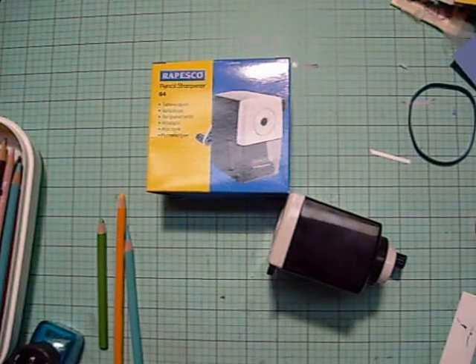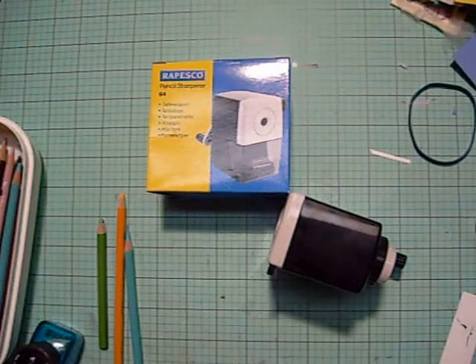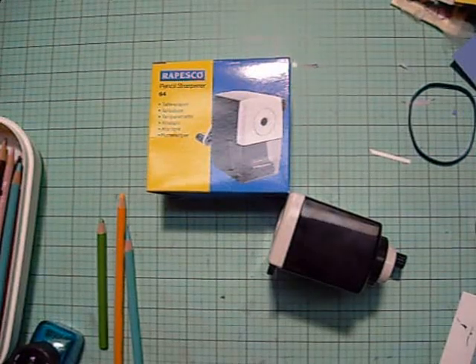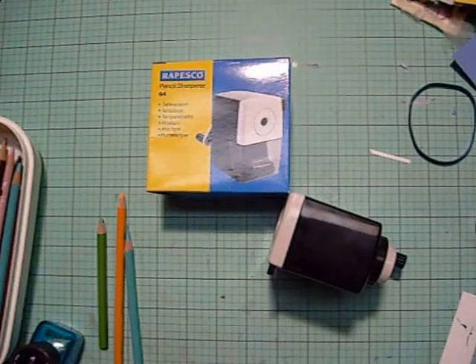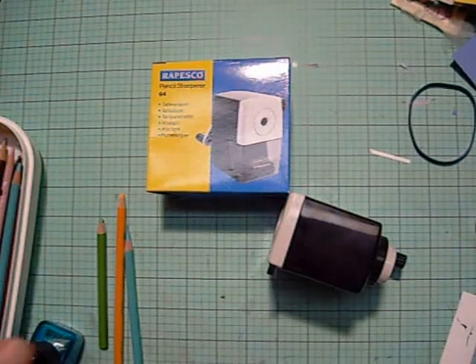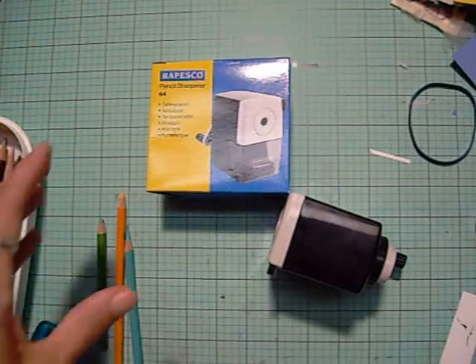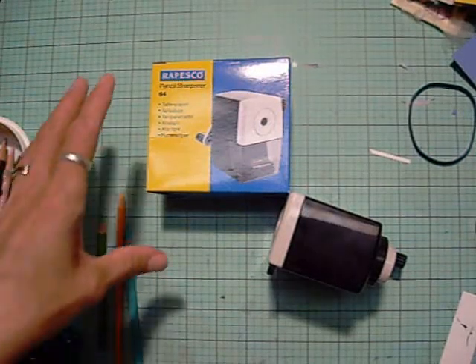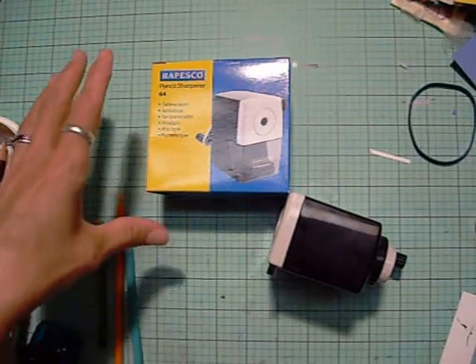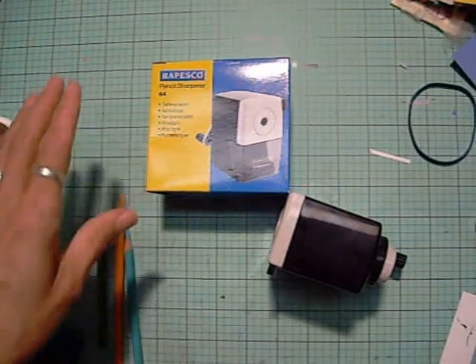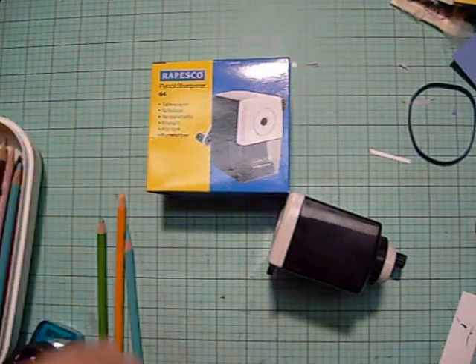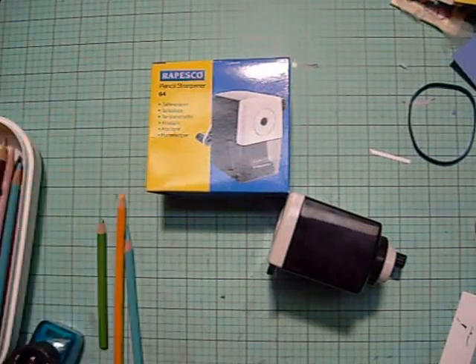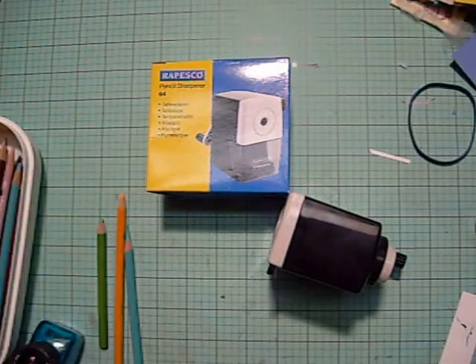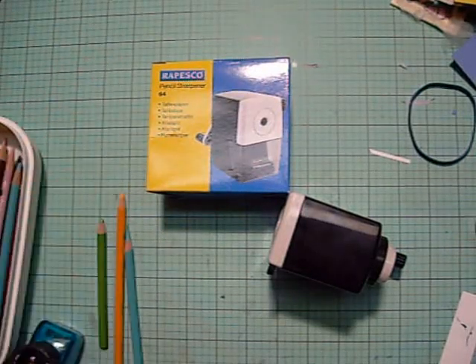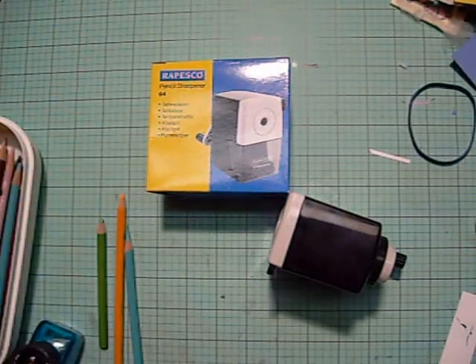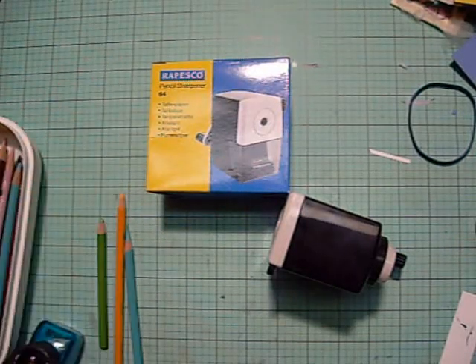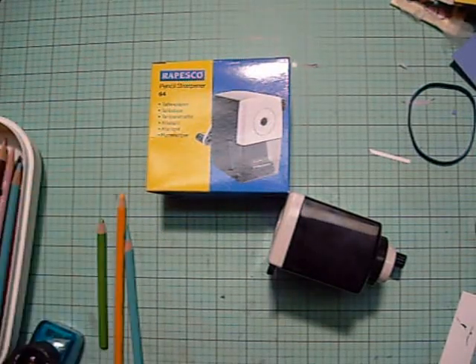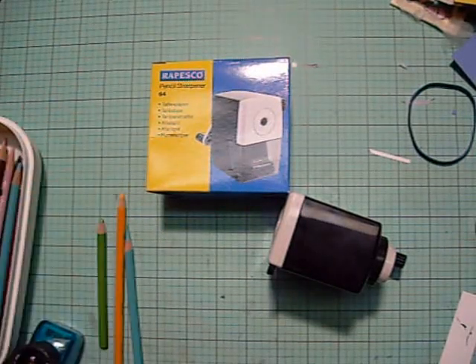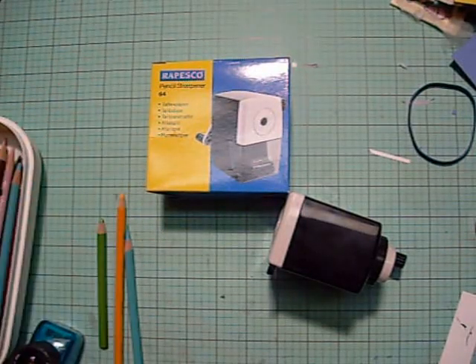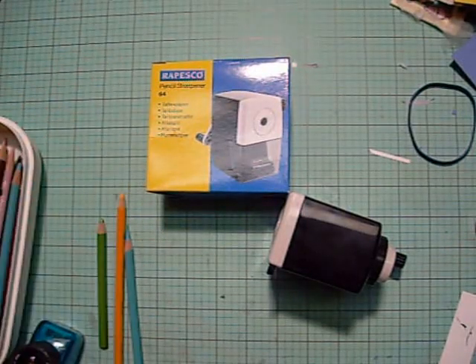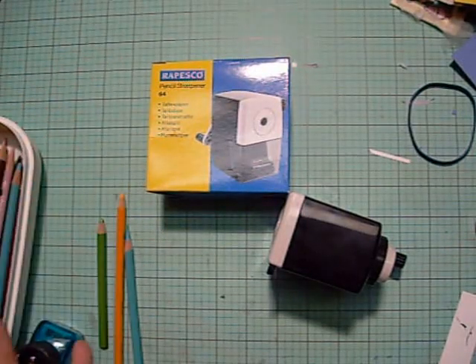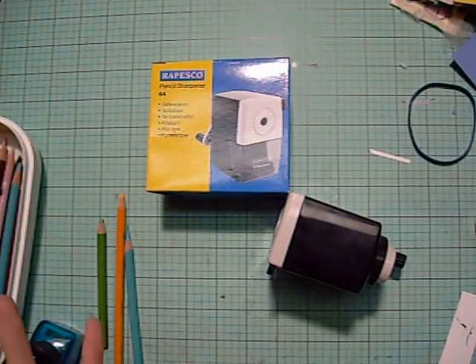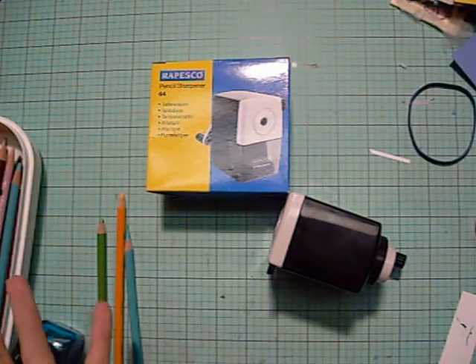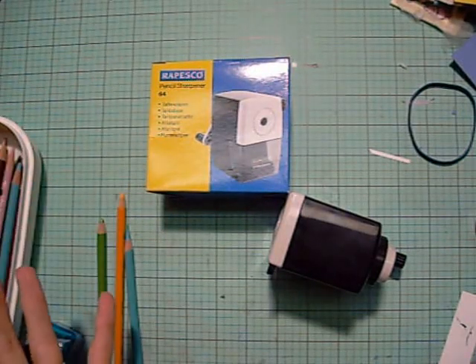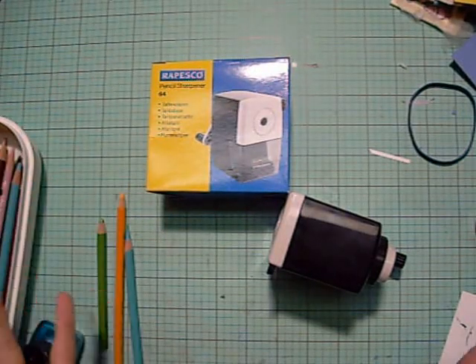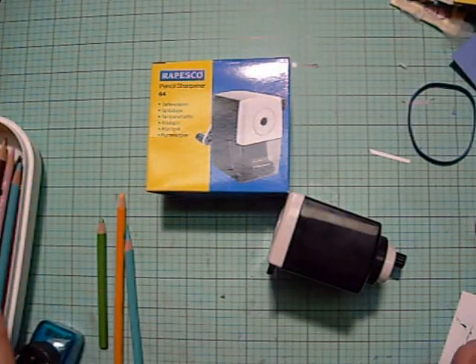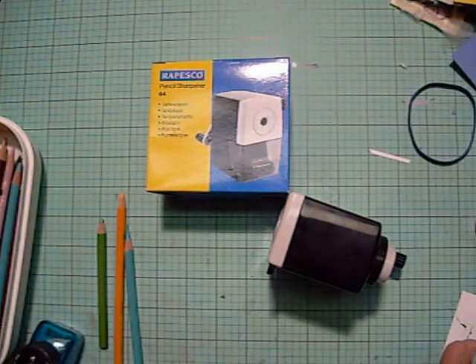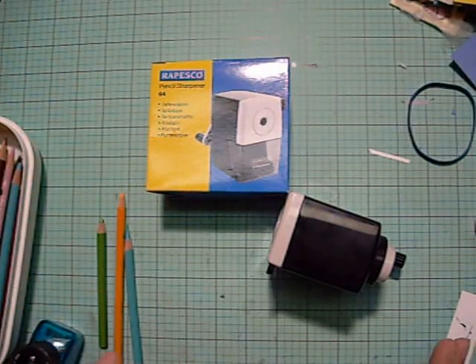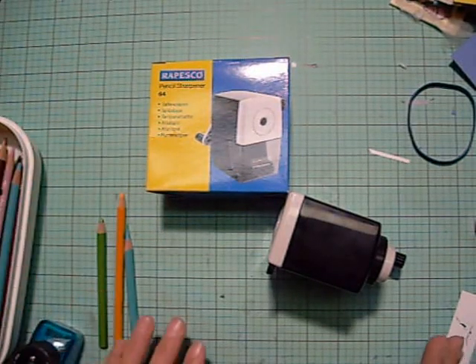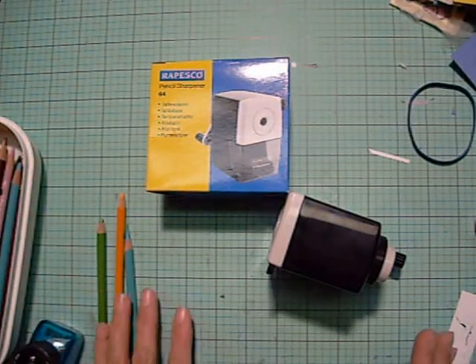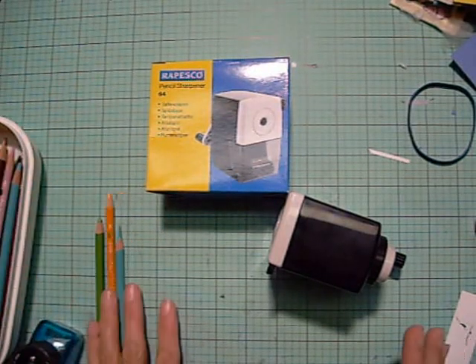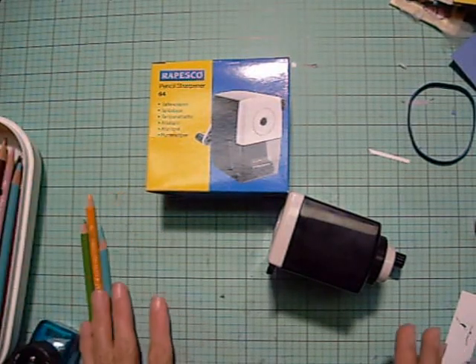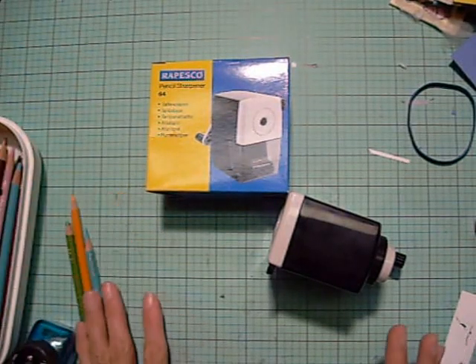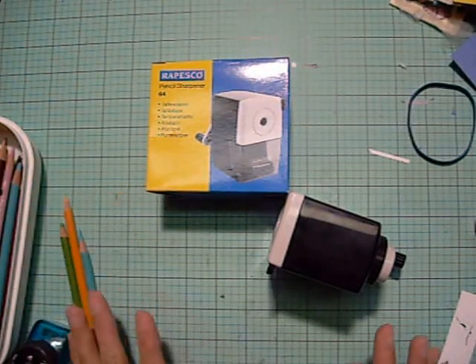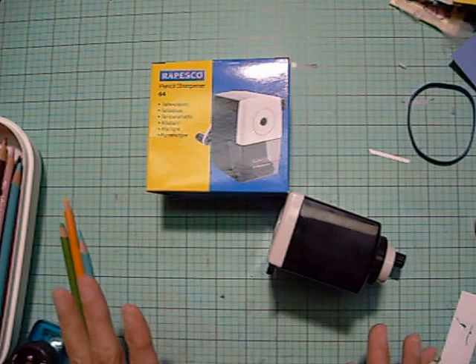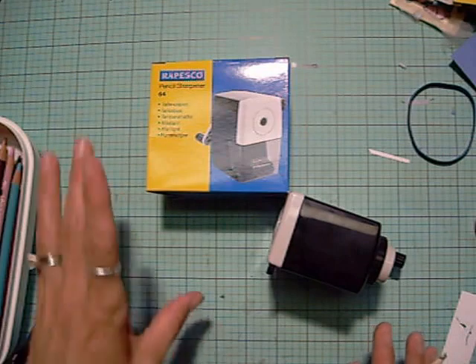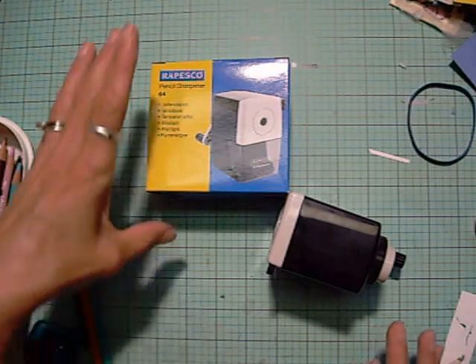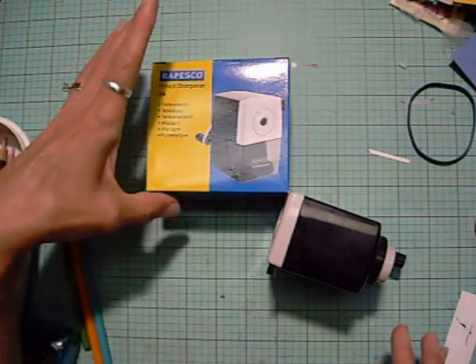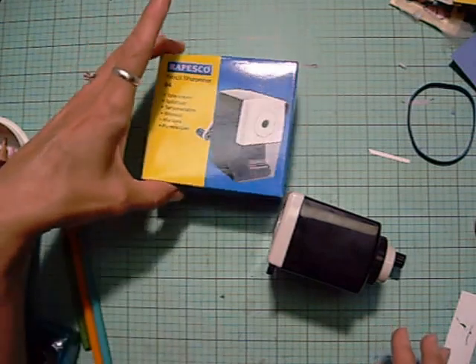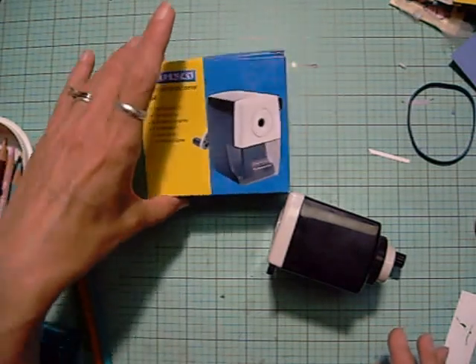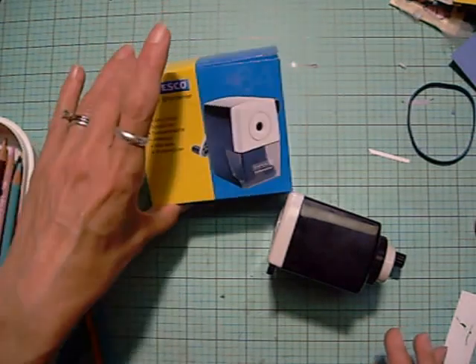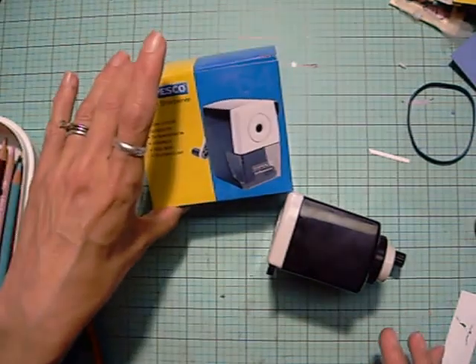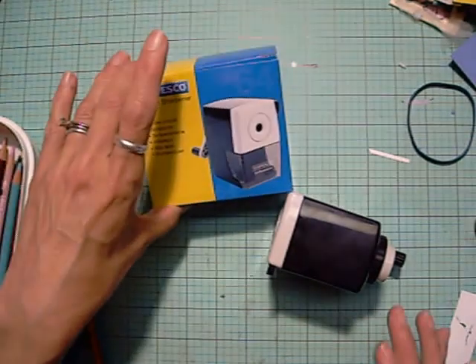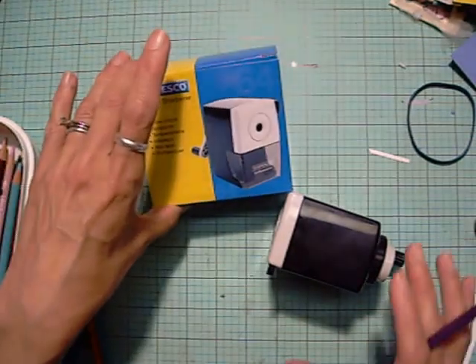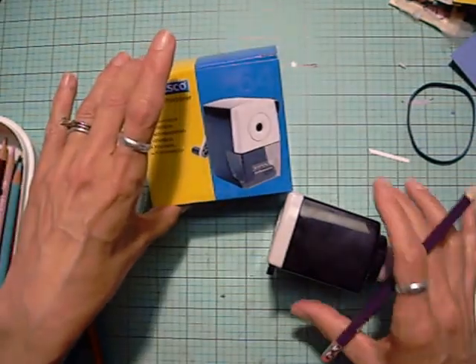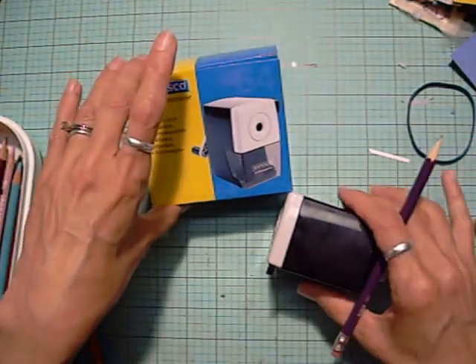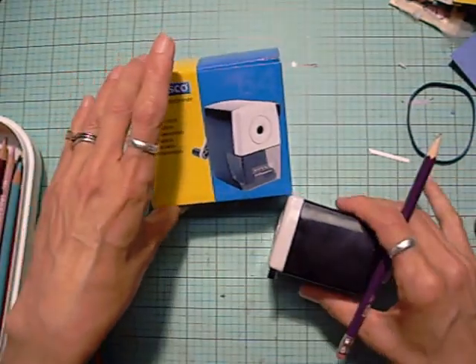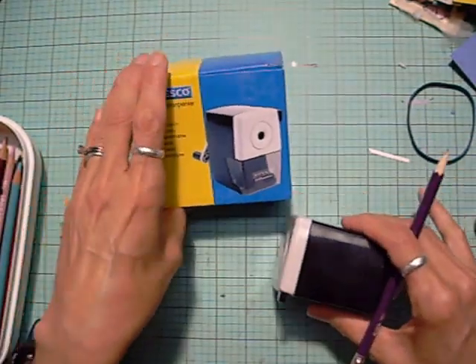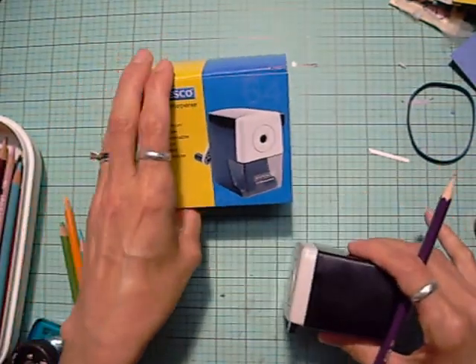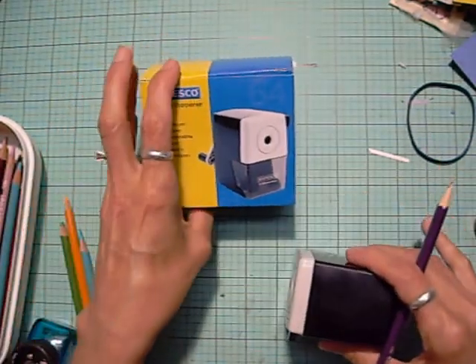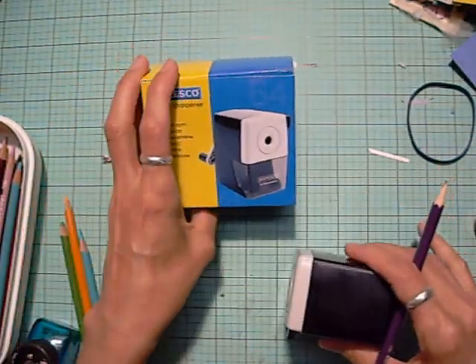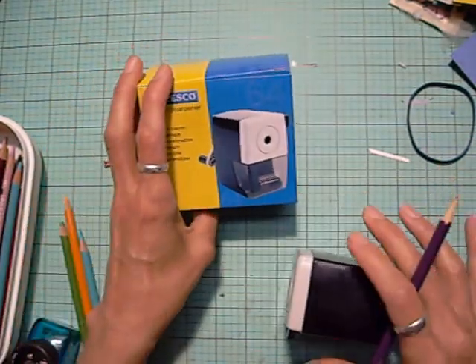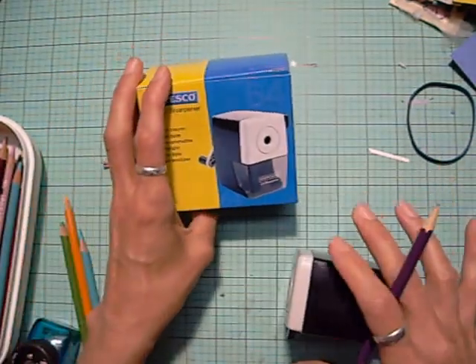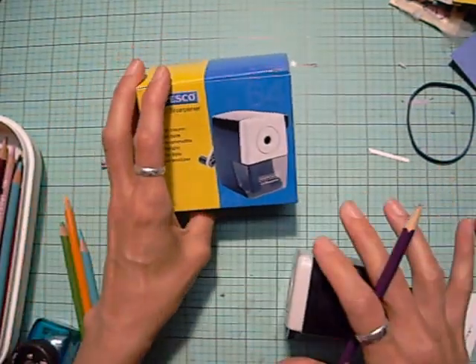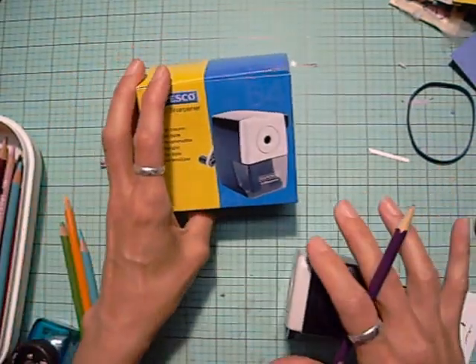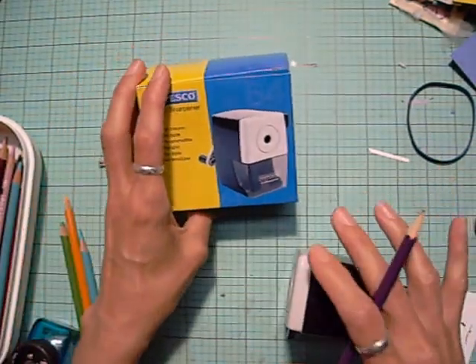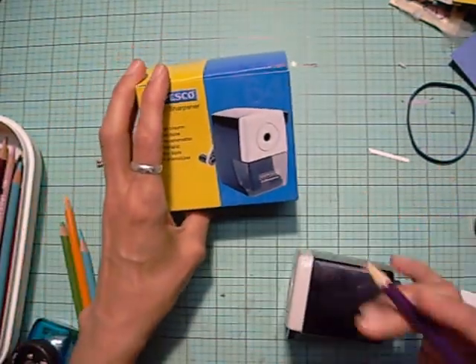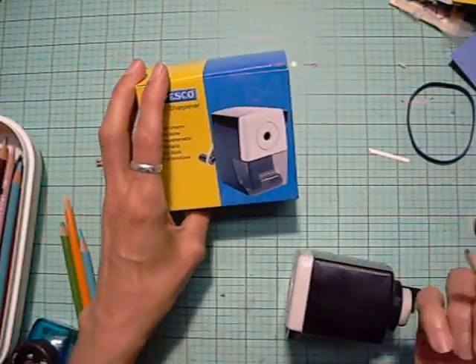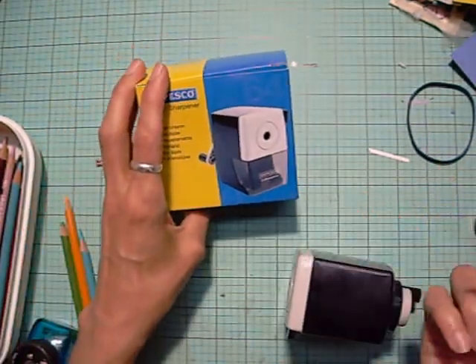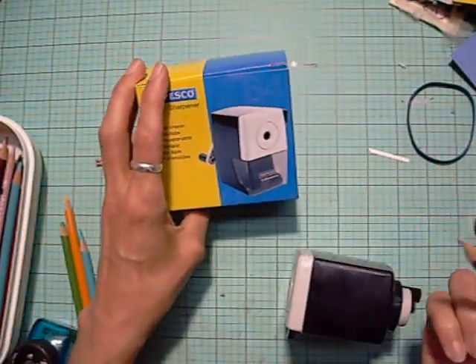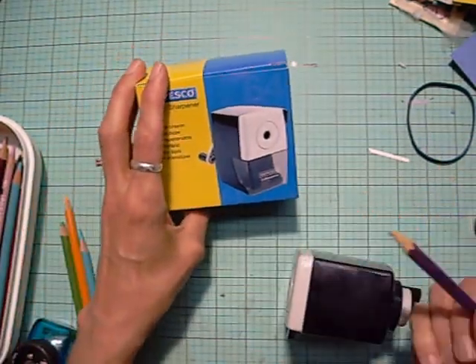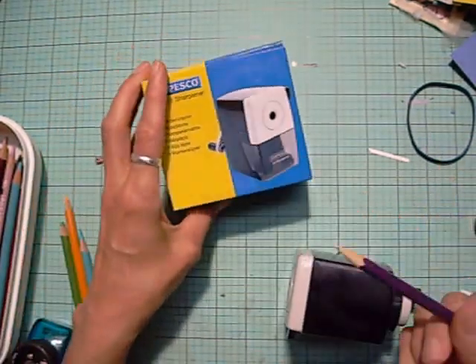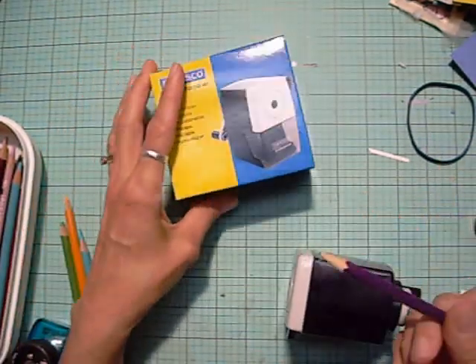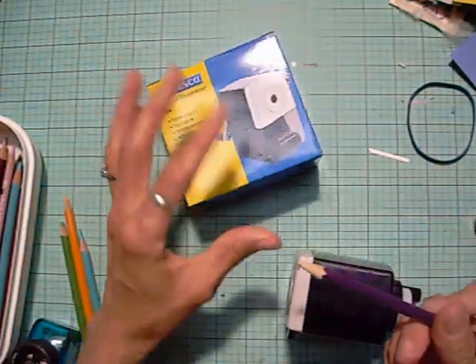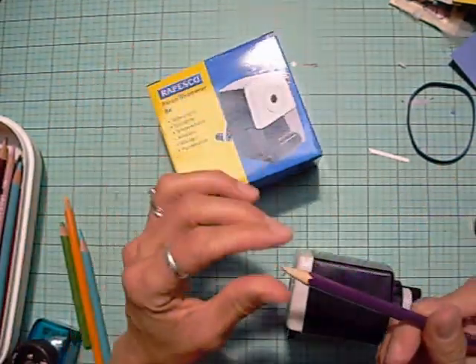Hi everyone, it's Lolly. I wanted to show you this new pencil sharpener that I got, and I'm using it for my craft pencils, not just my regular number two pencils.